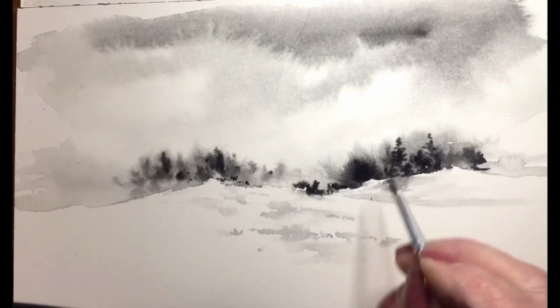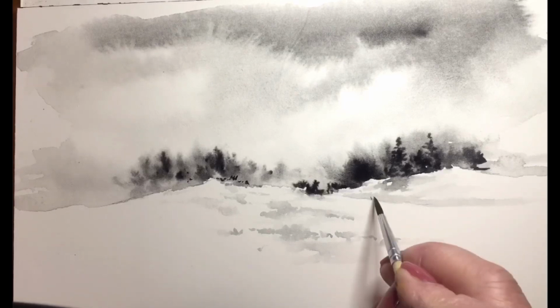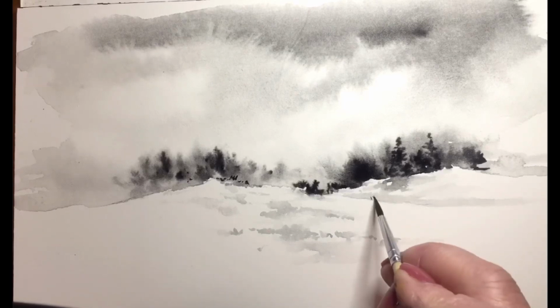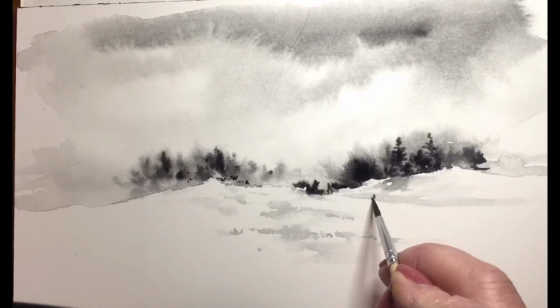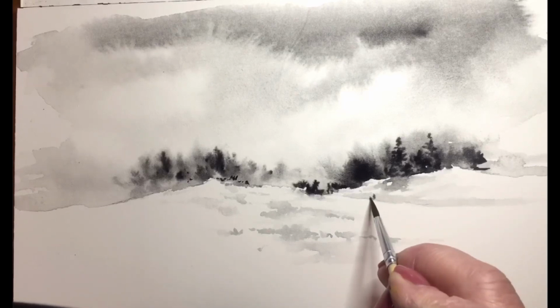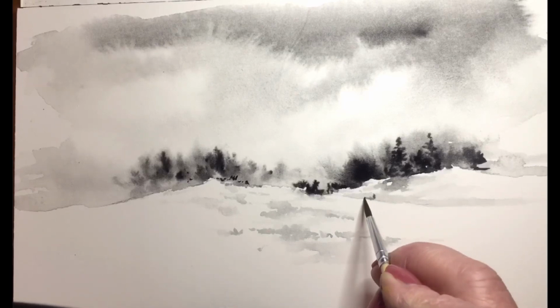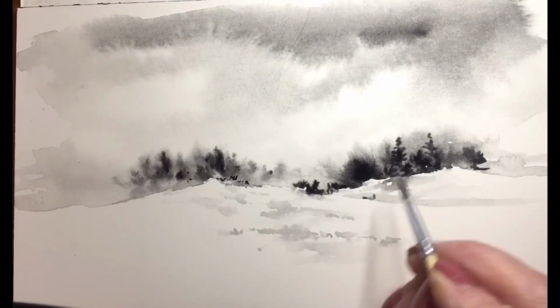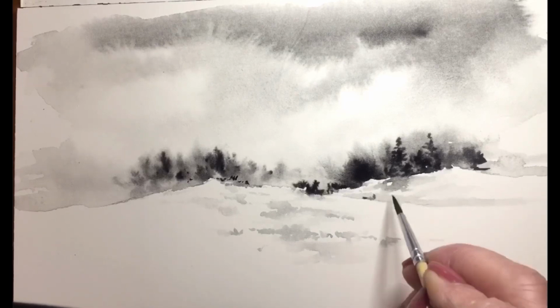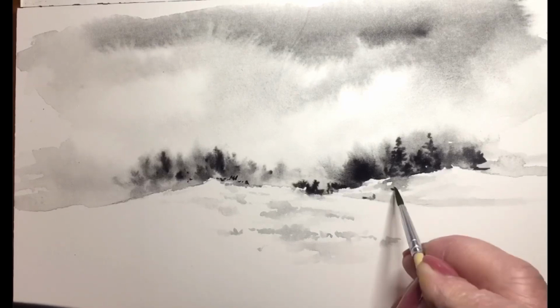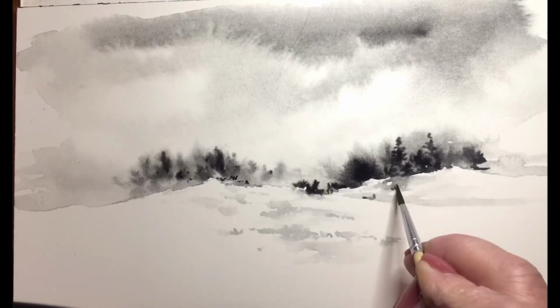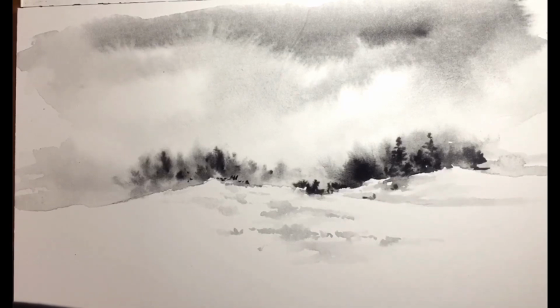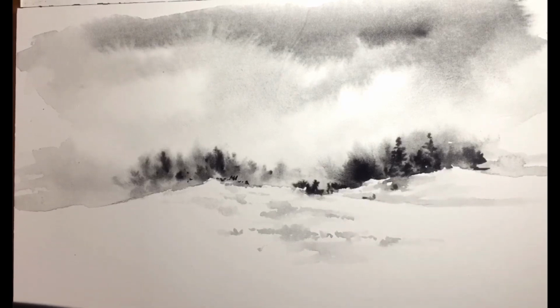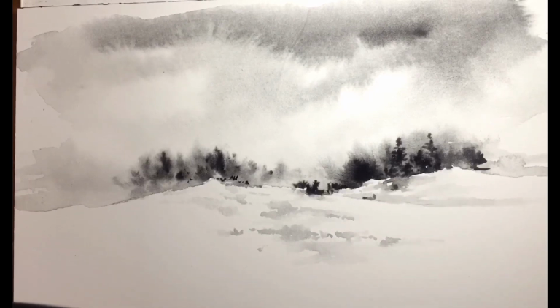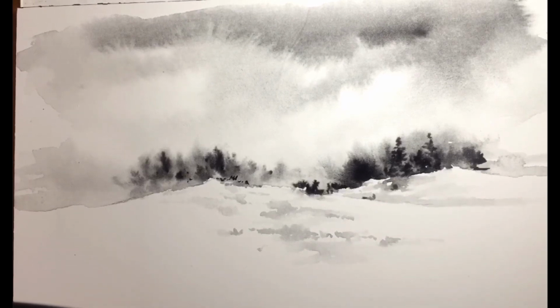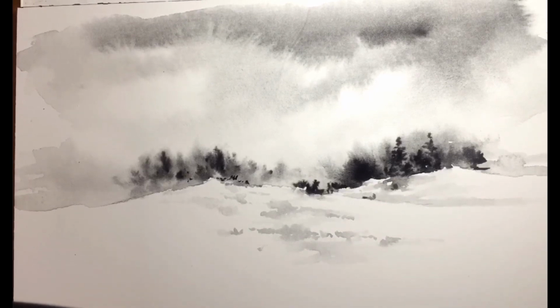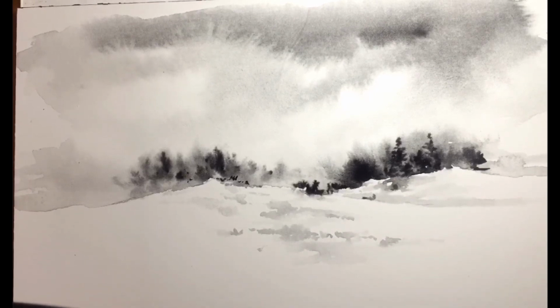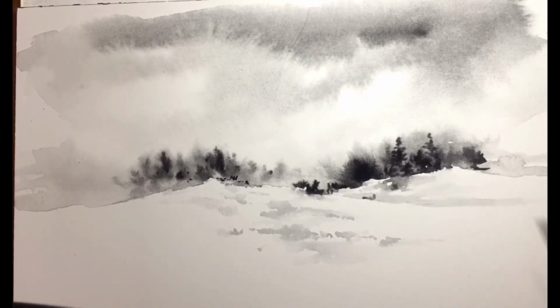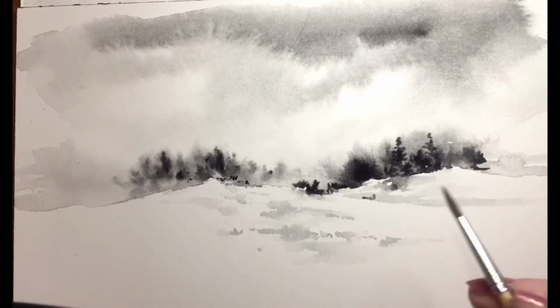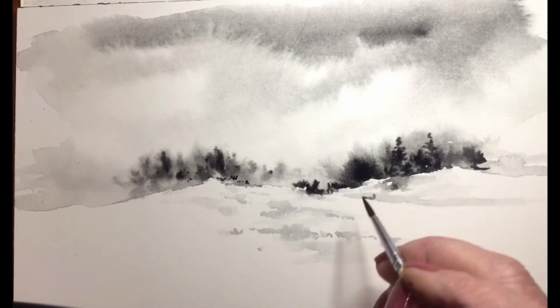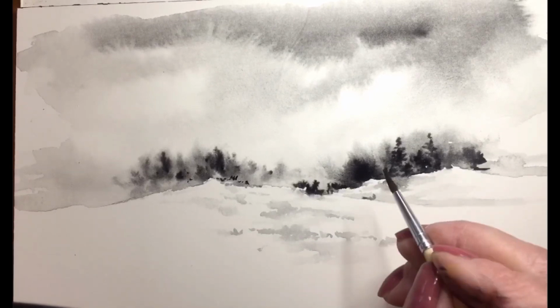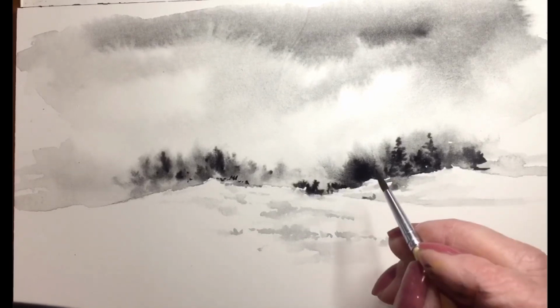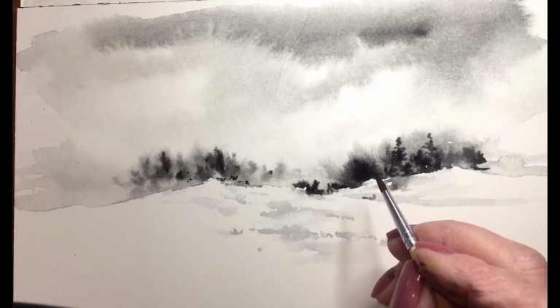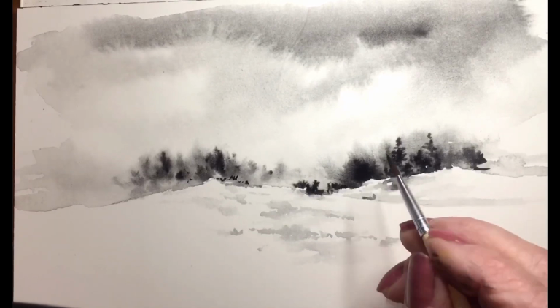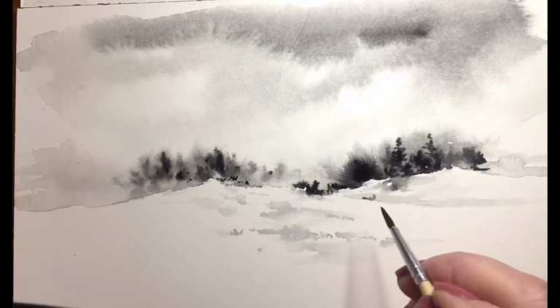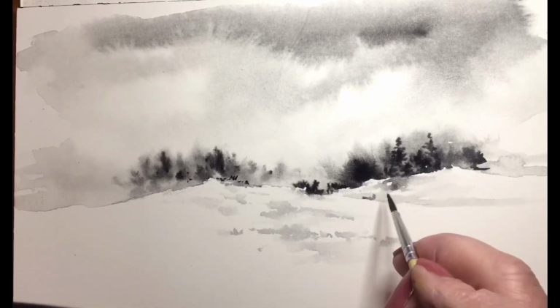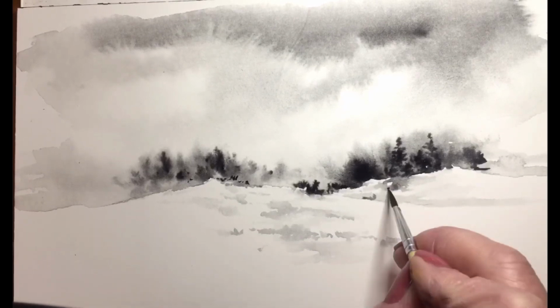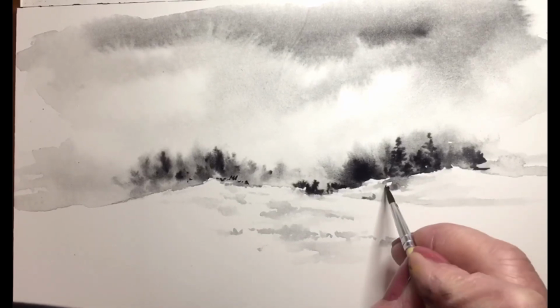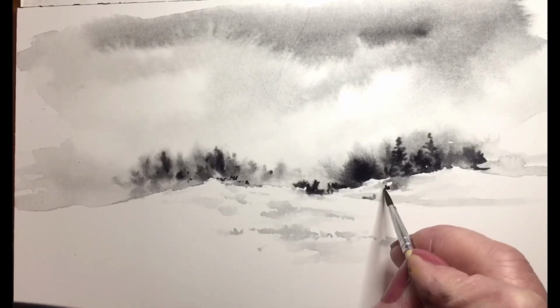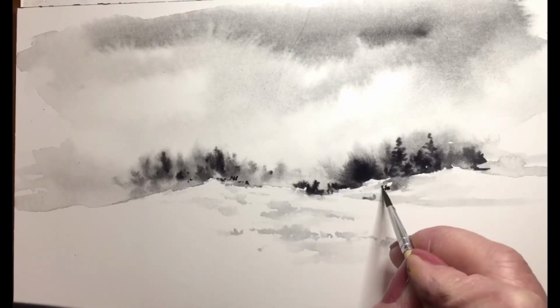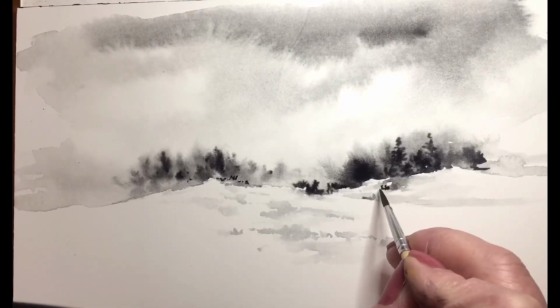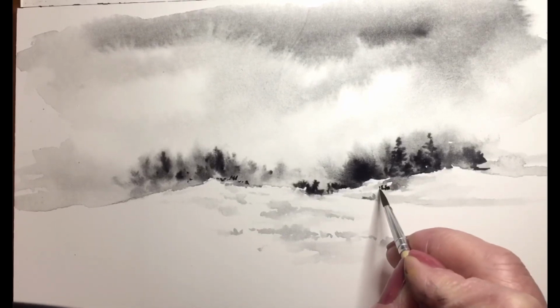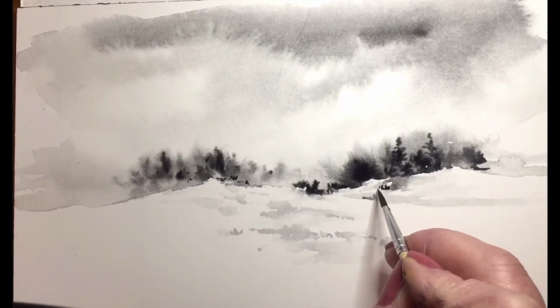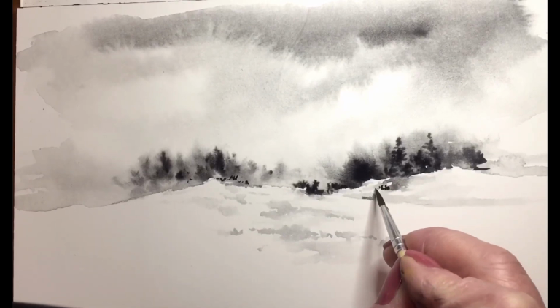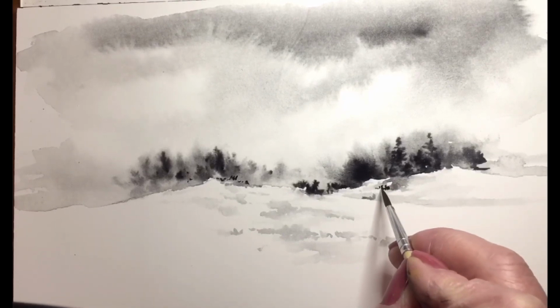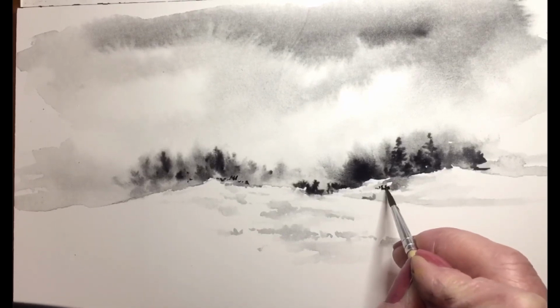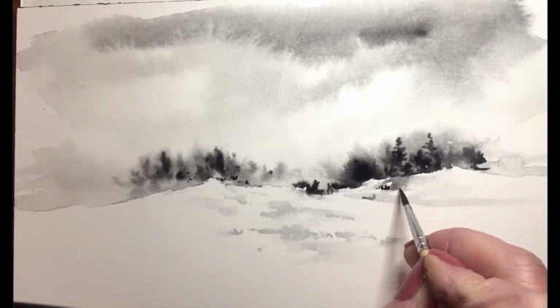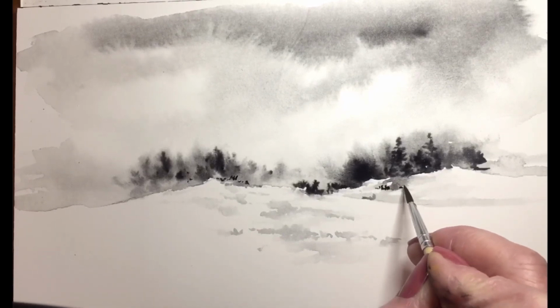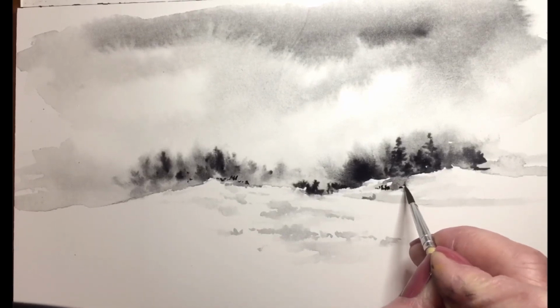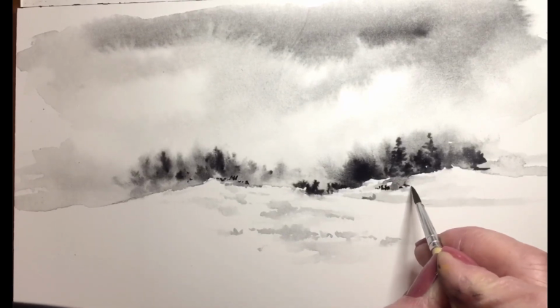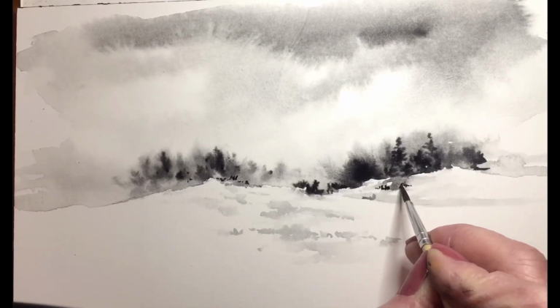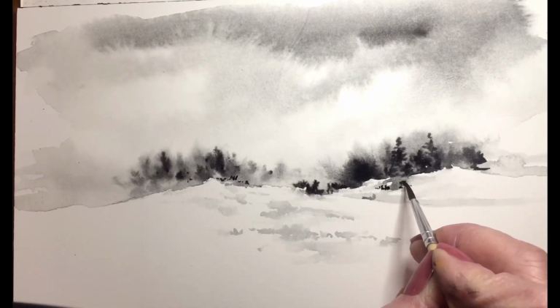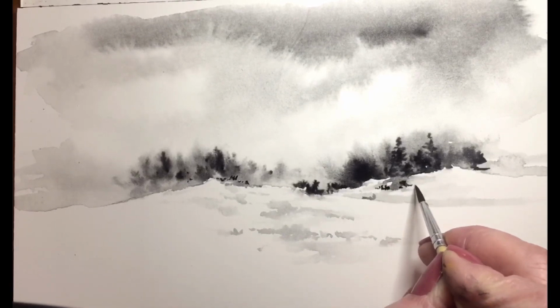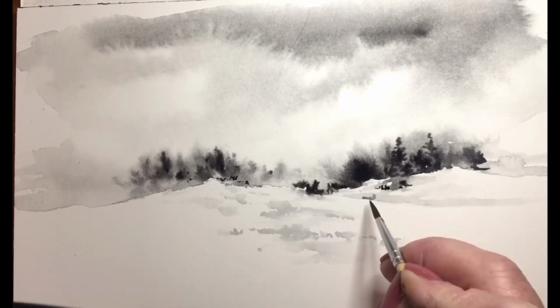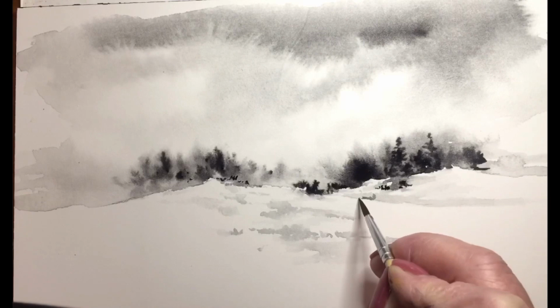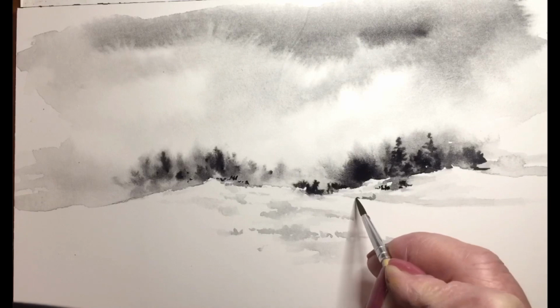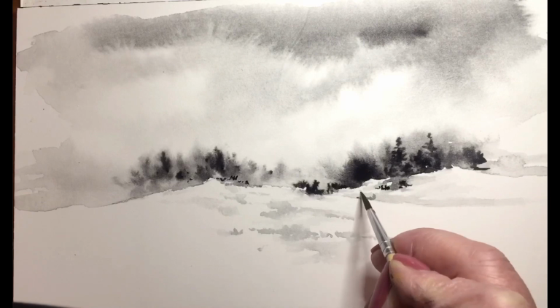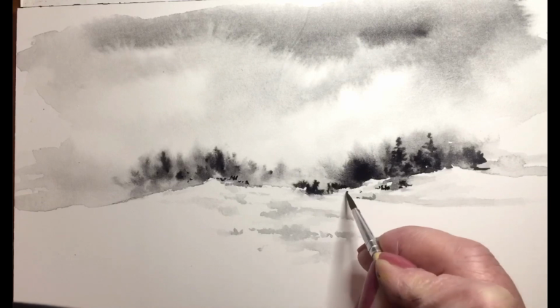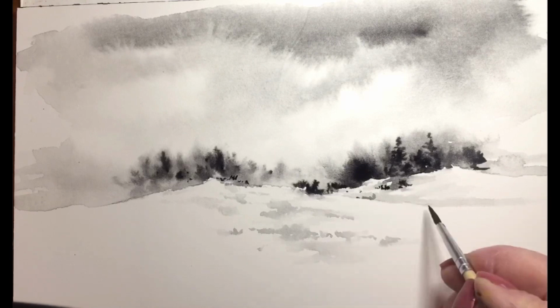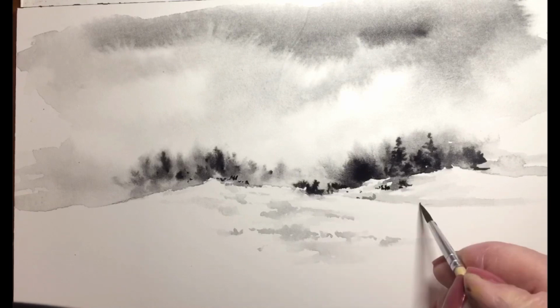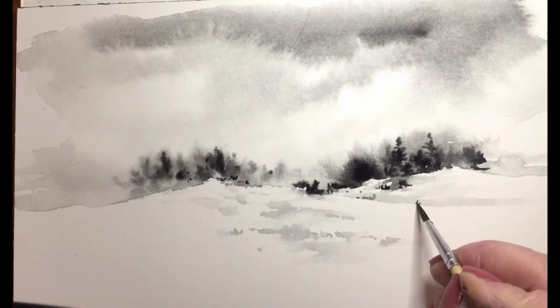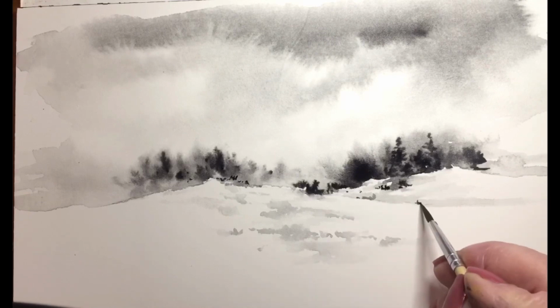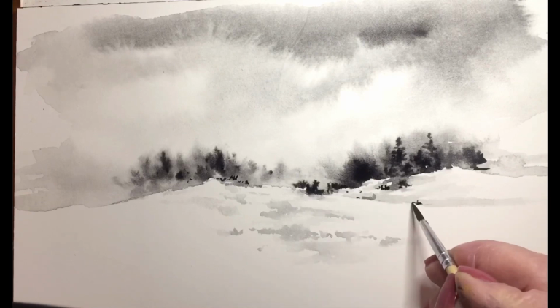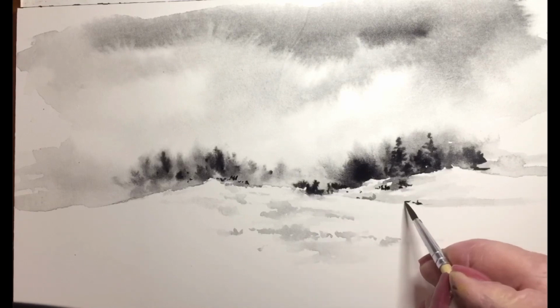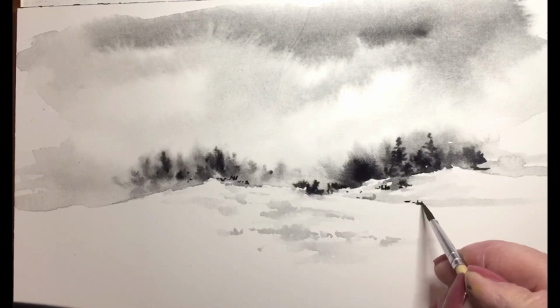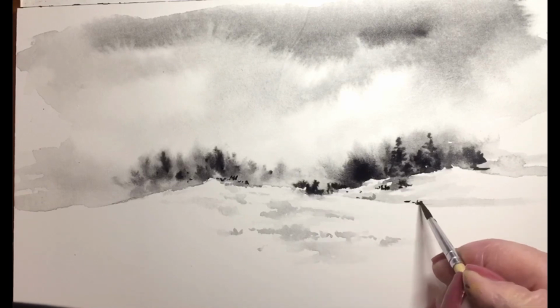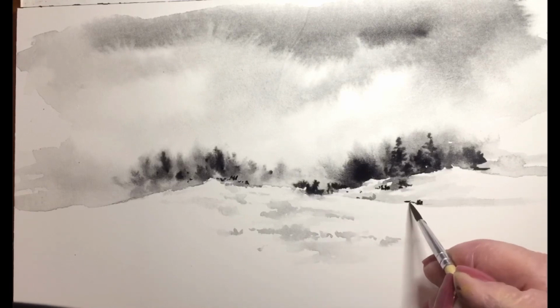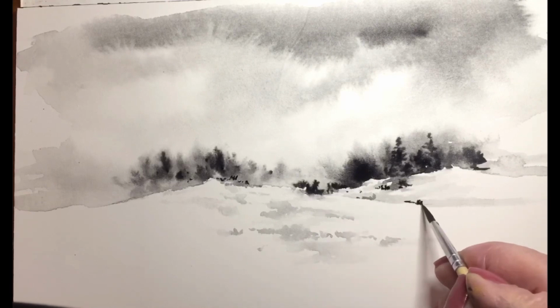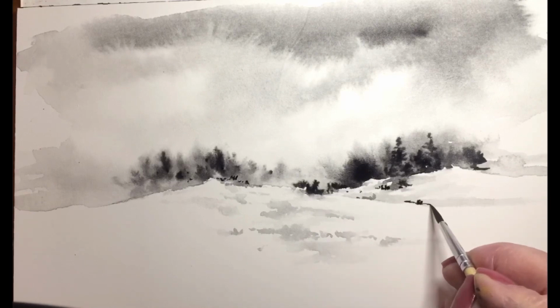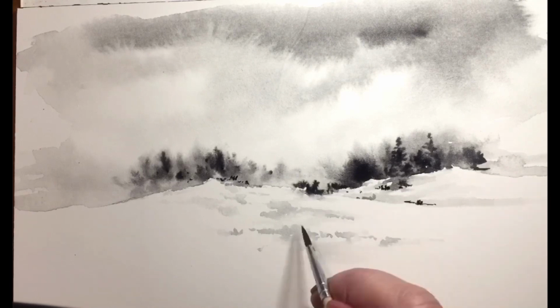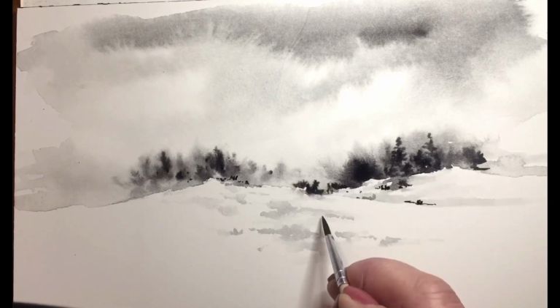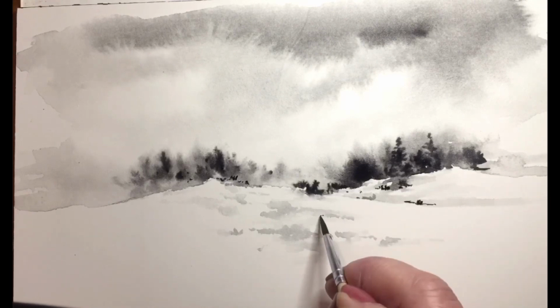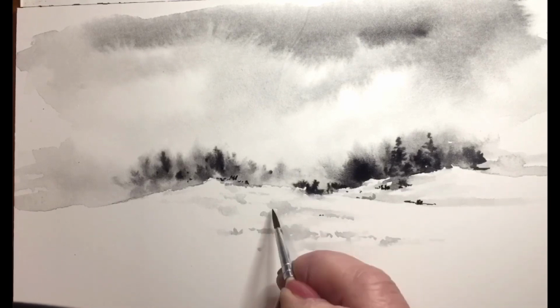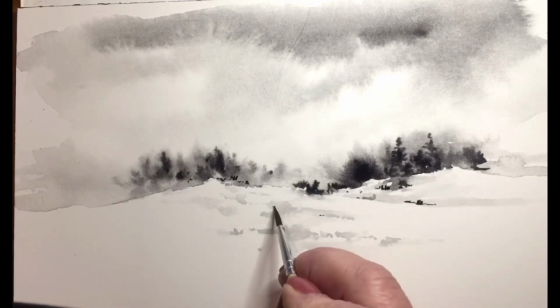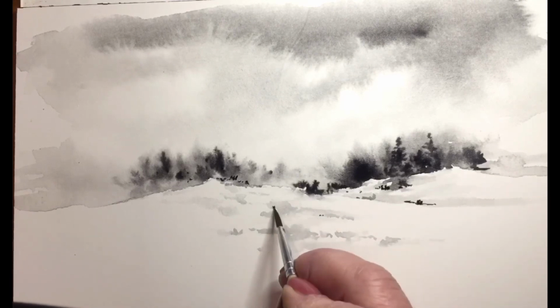Now you can see the sky is starting to dry, so I'm going to be able to add more detail in the background.